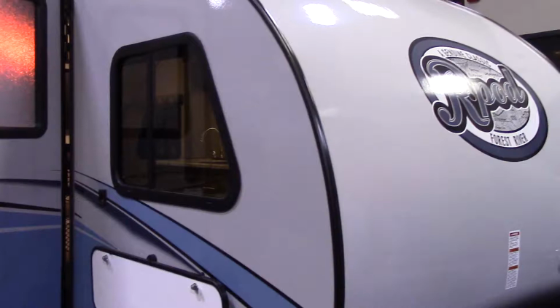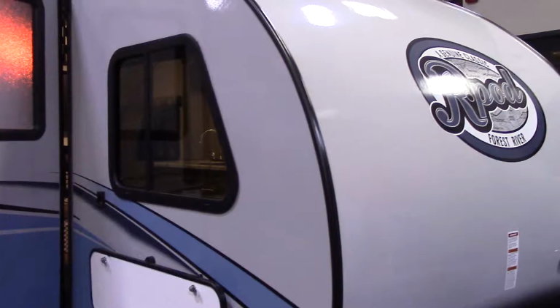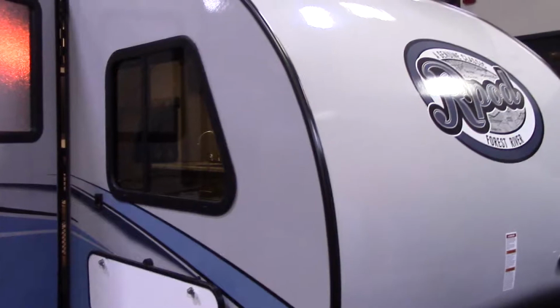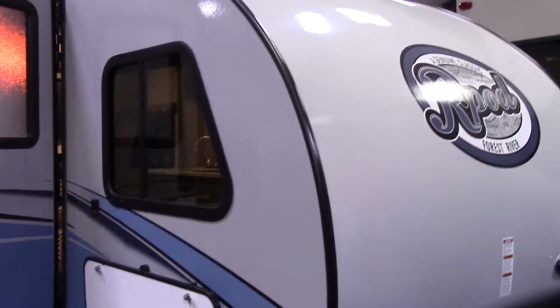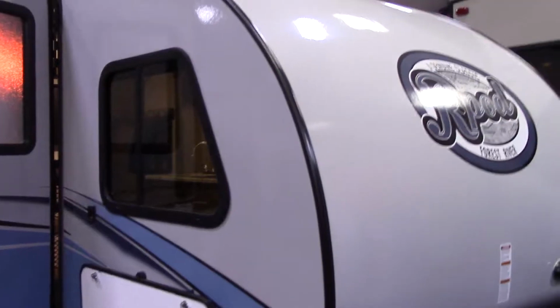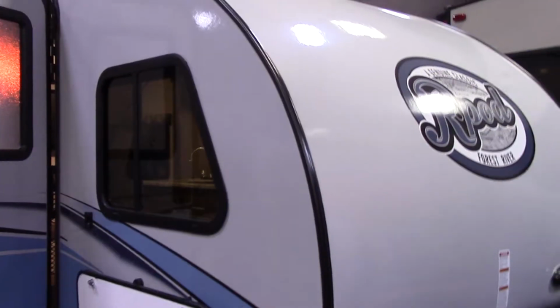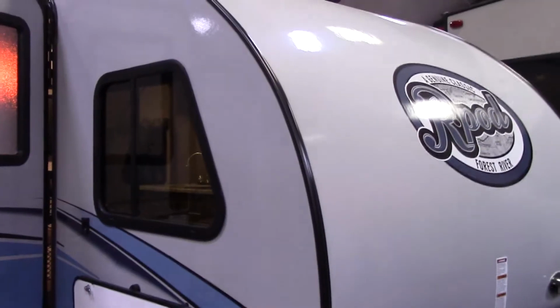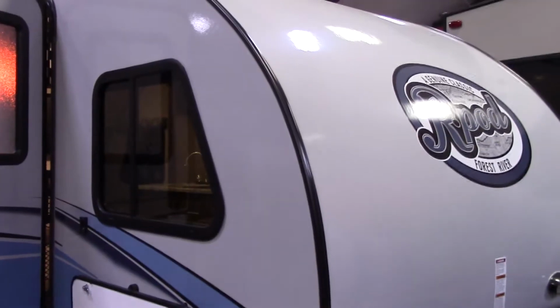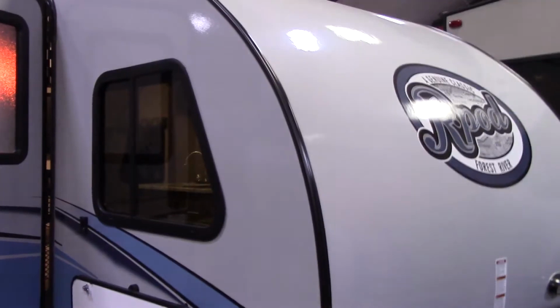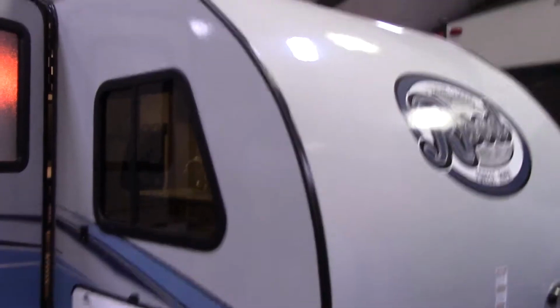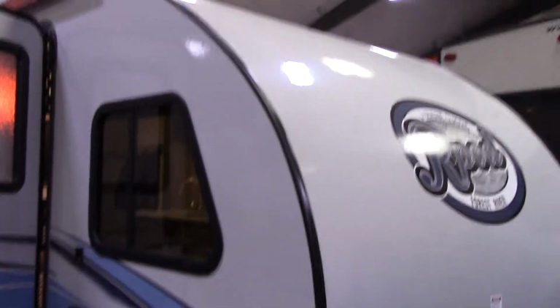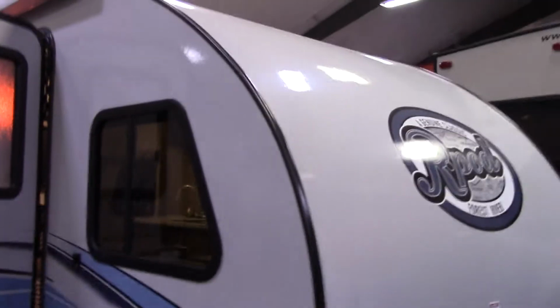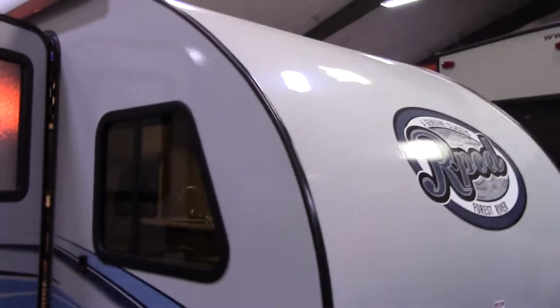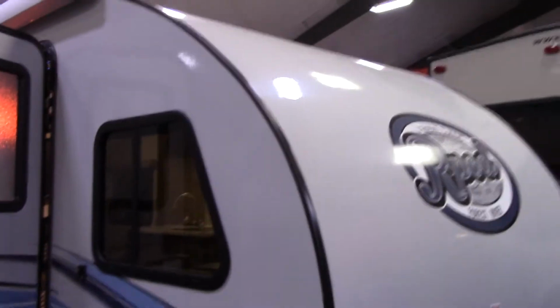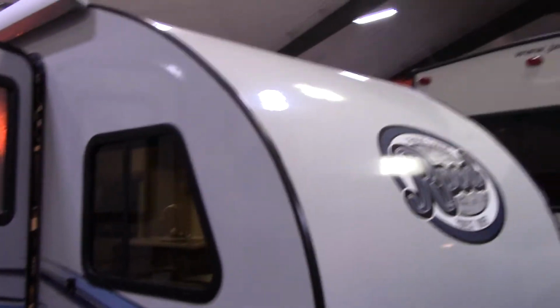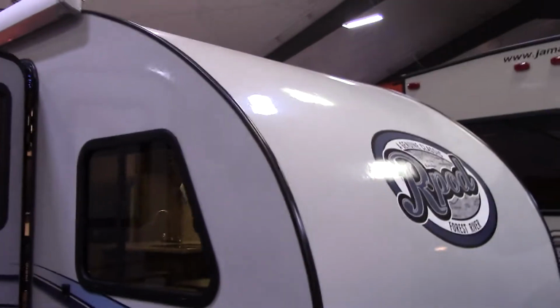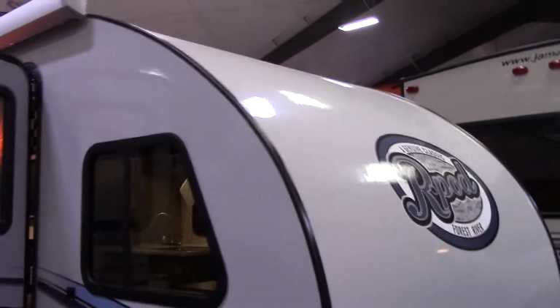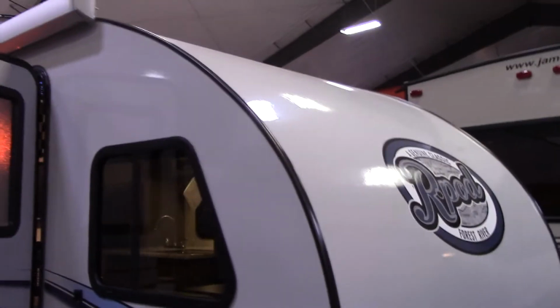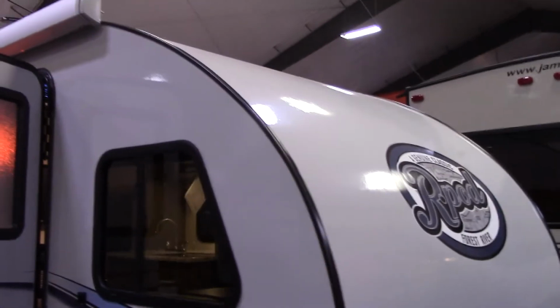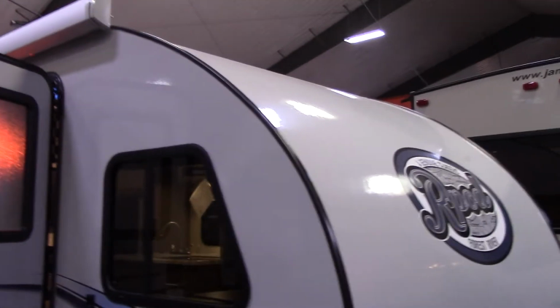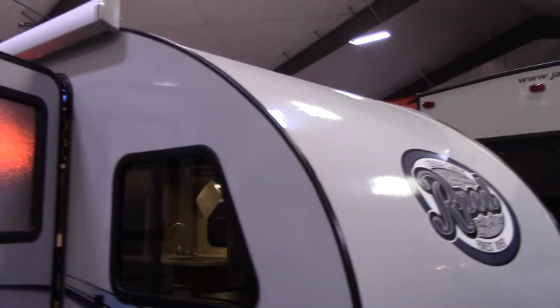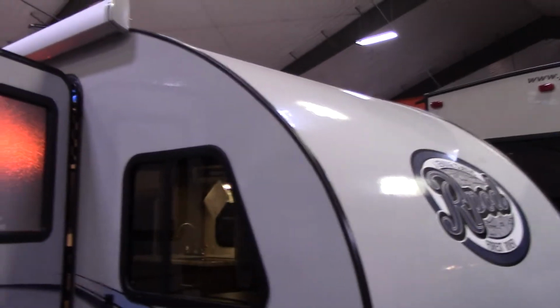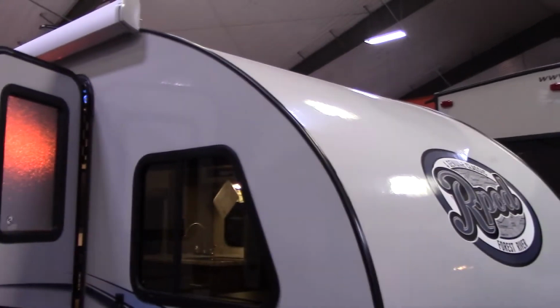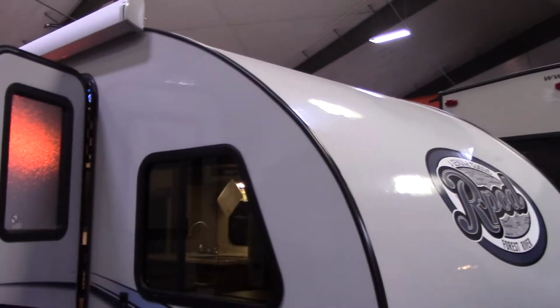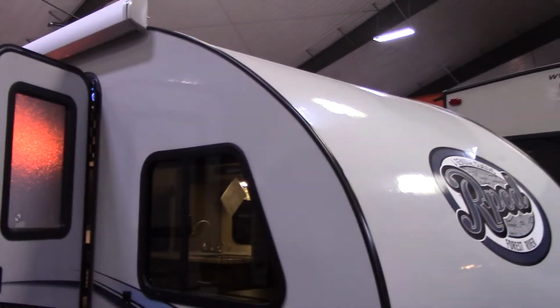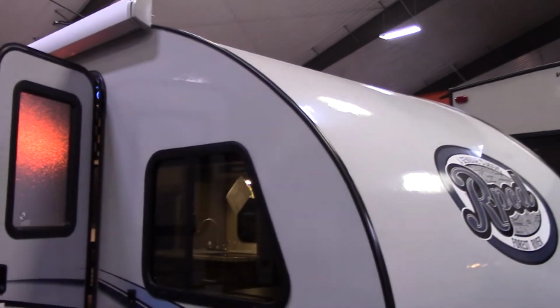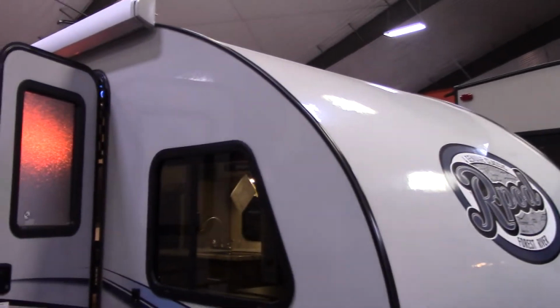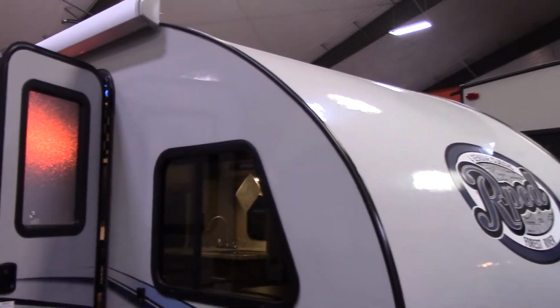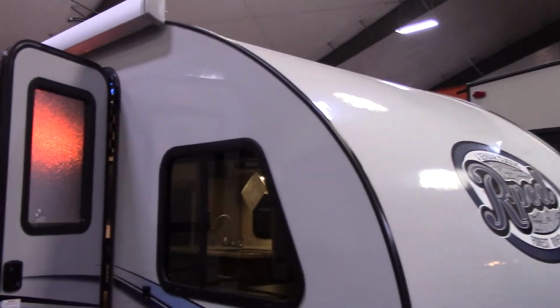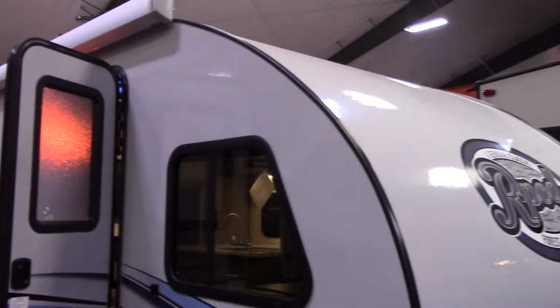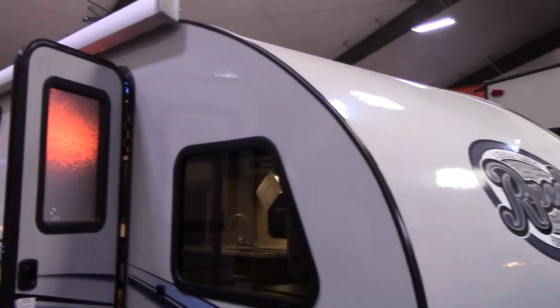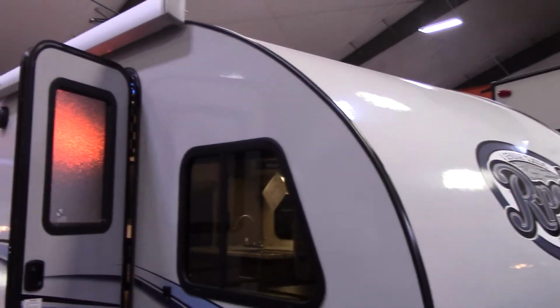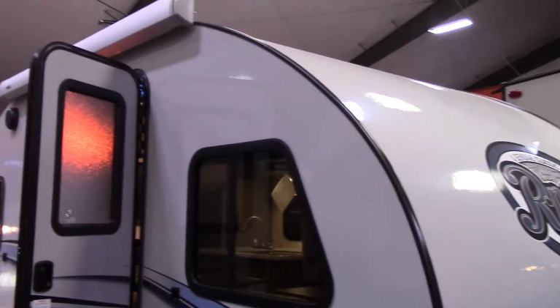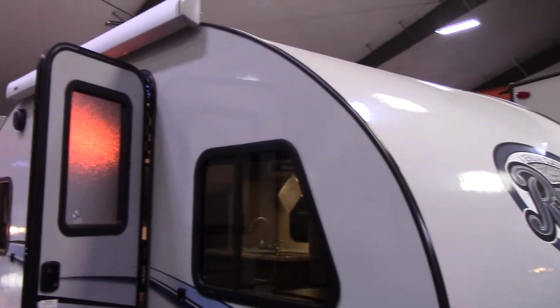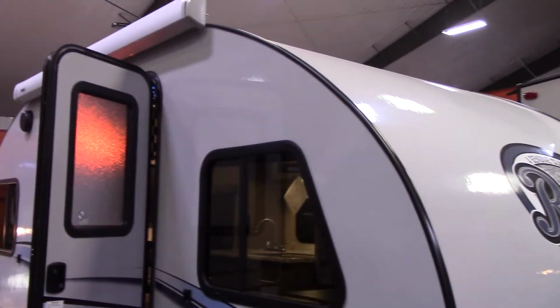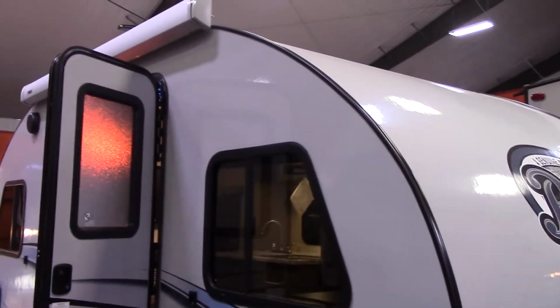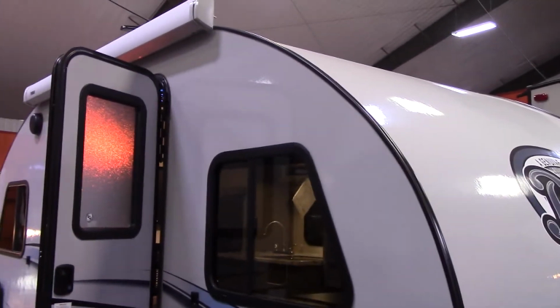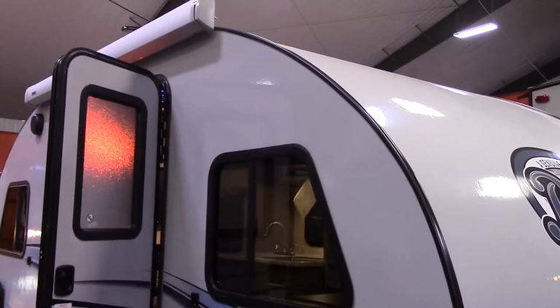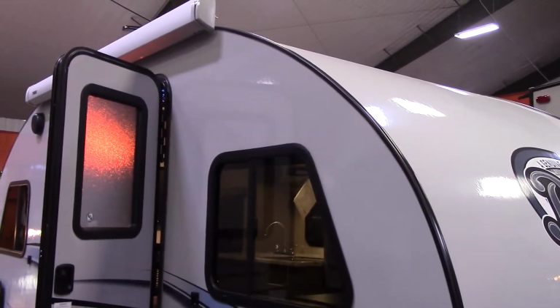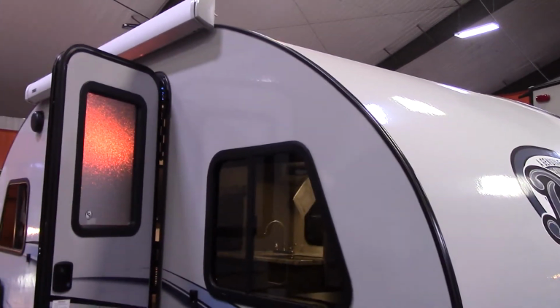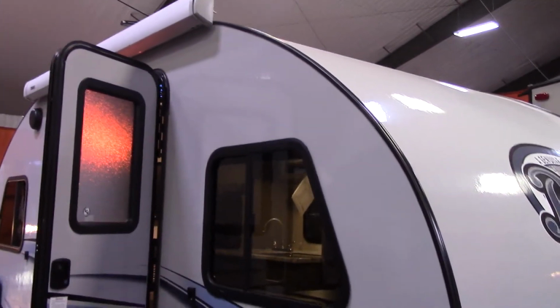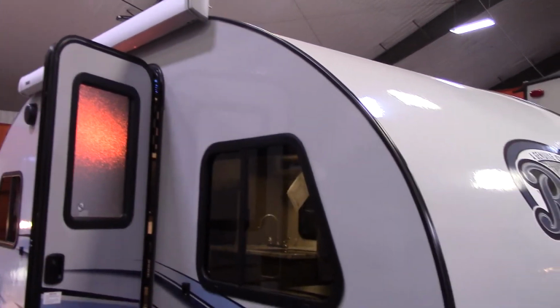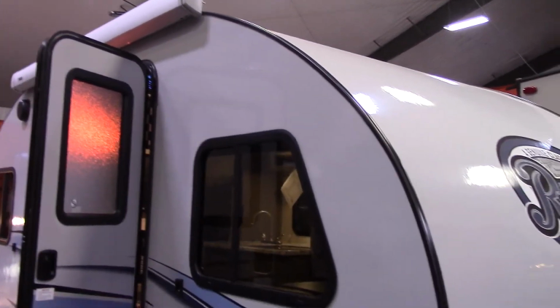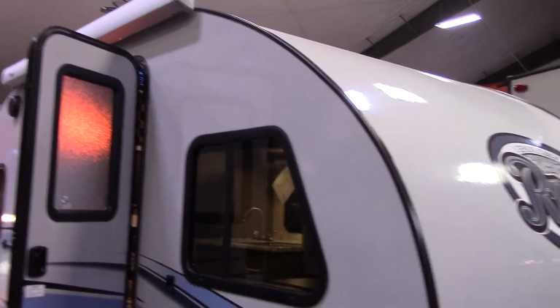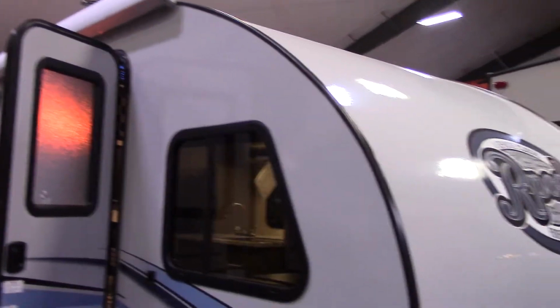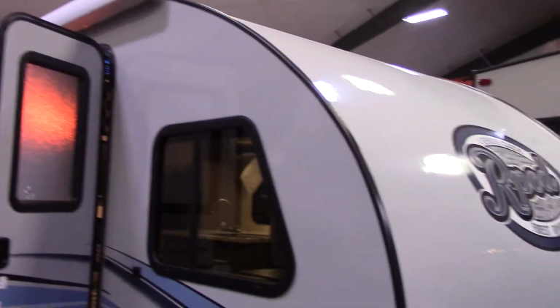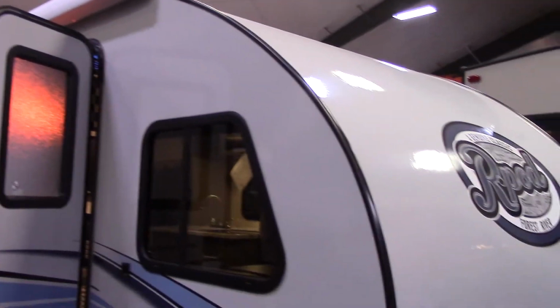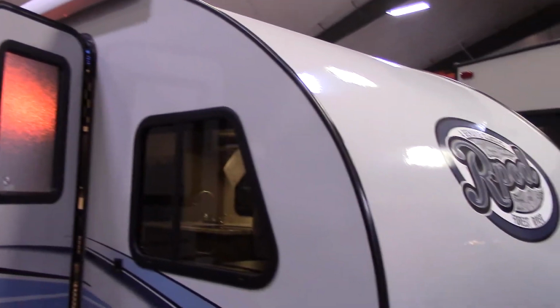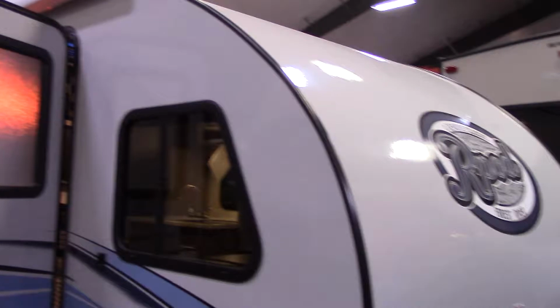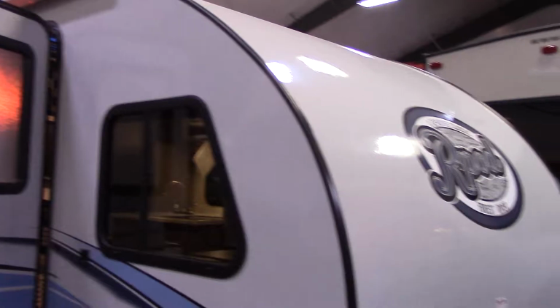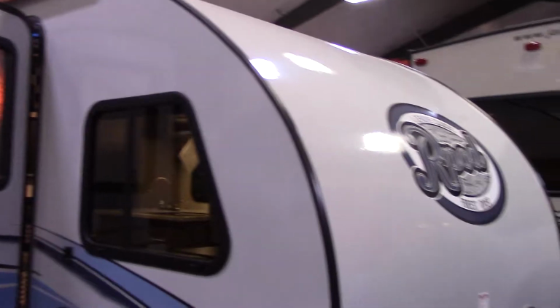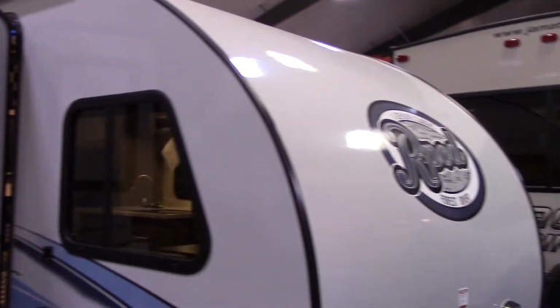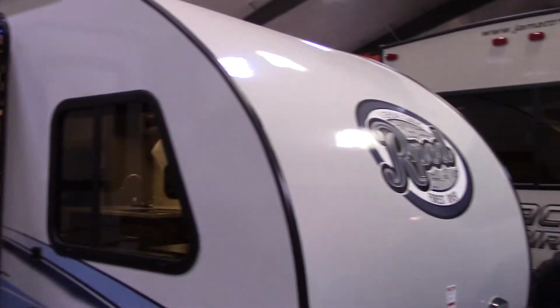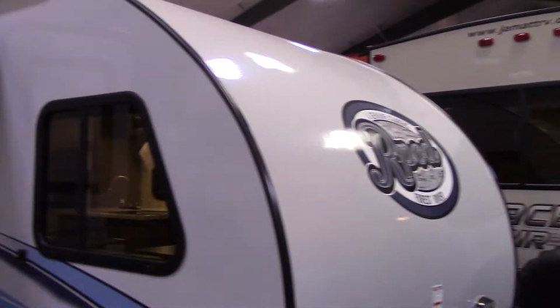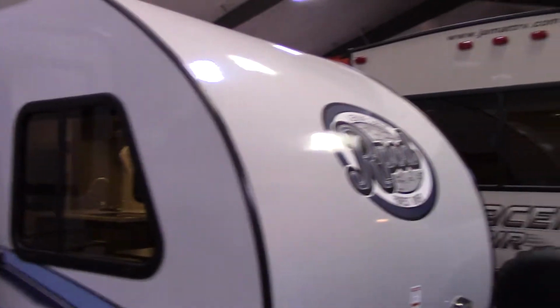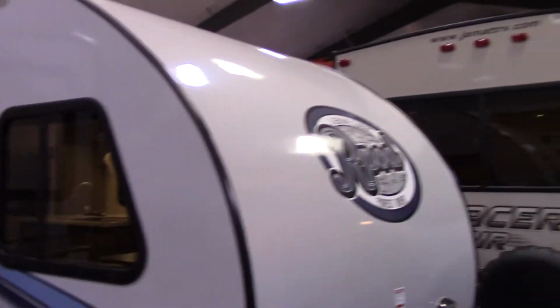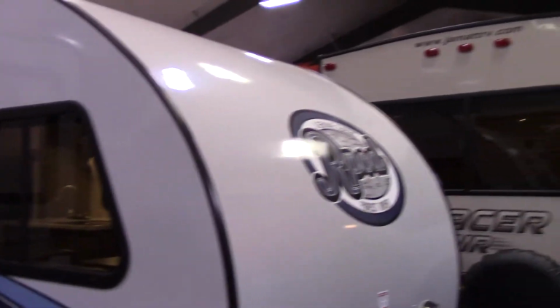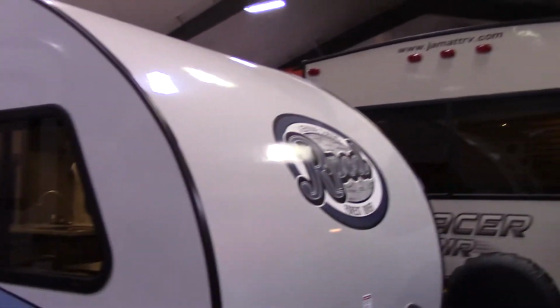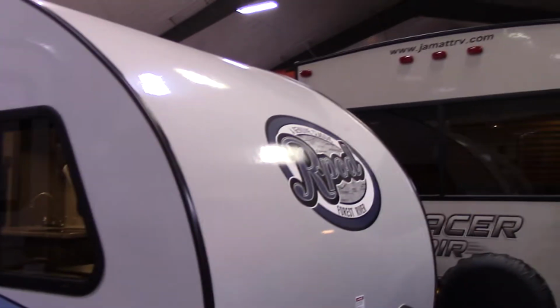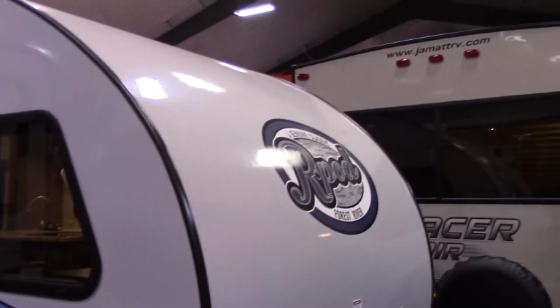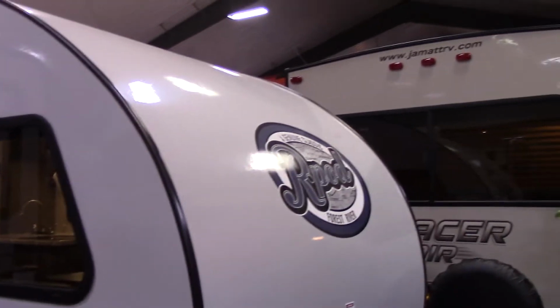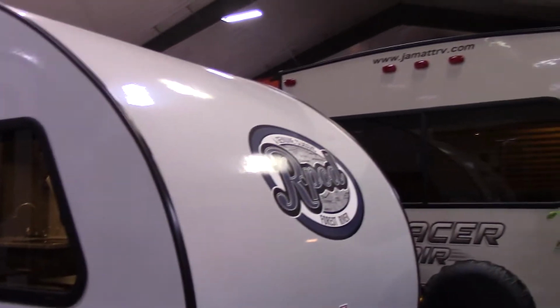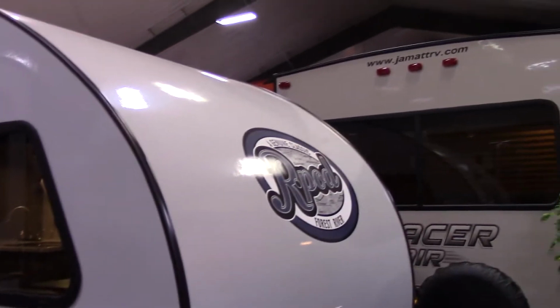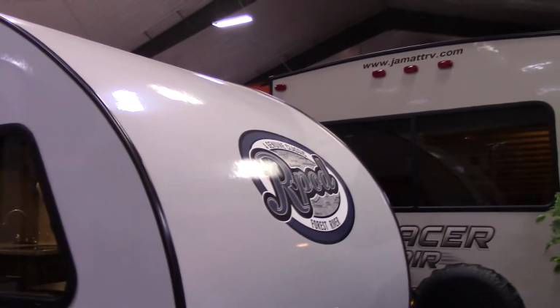Hey Lisa, this is Marty at JMAT. This is an R-Pod 178 that you're showing interest in. Just thought I'd shoot you a quick video.